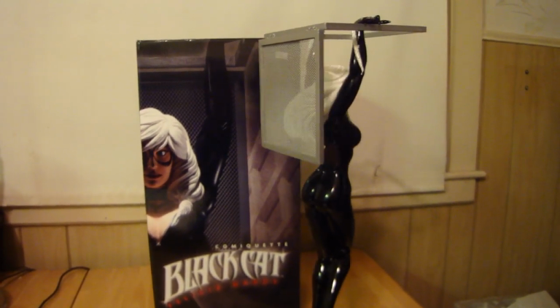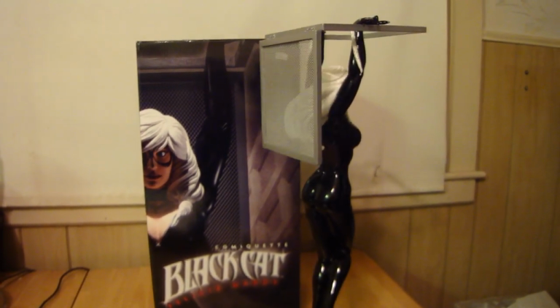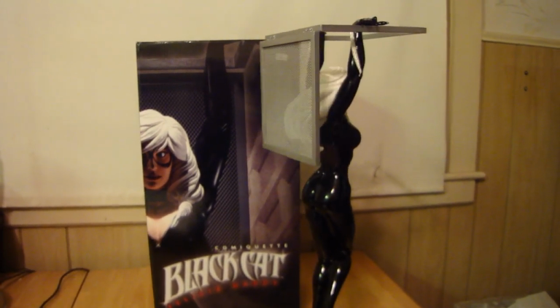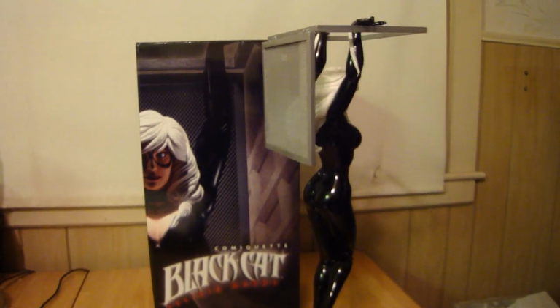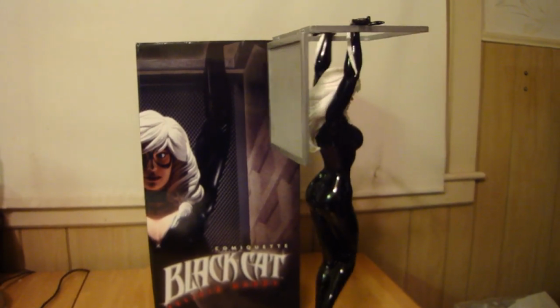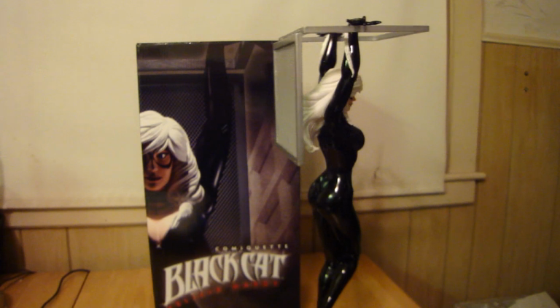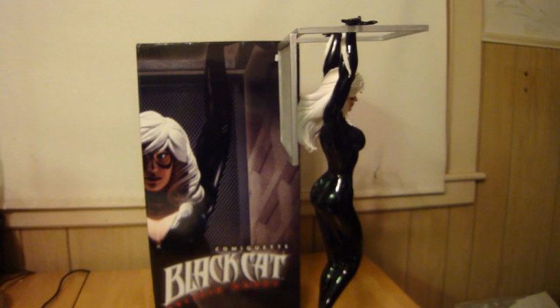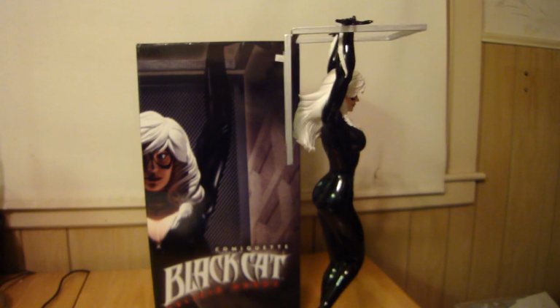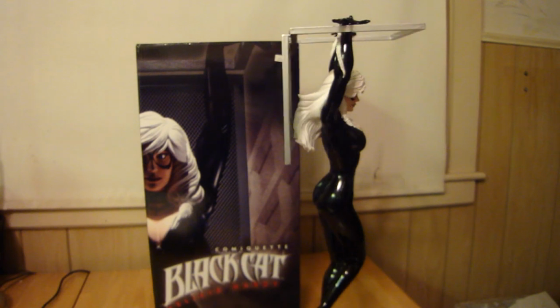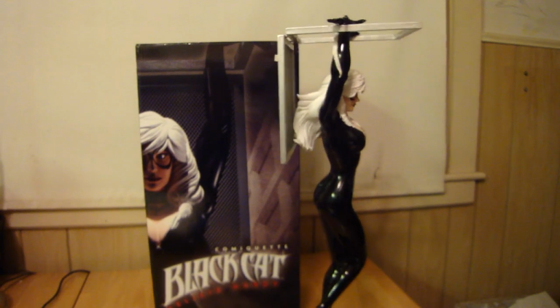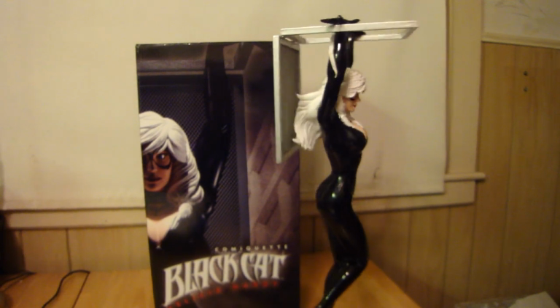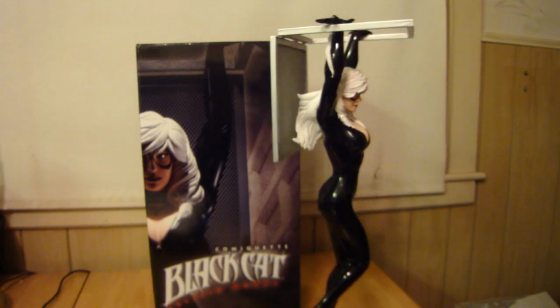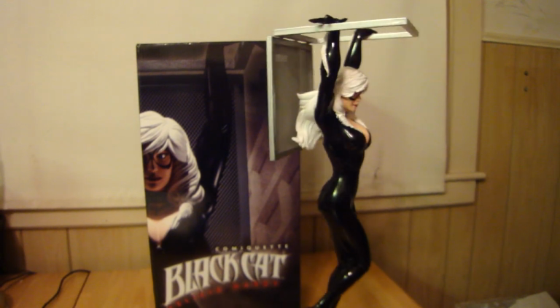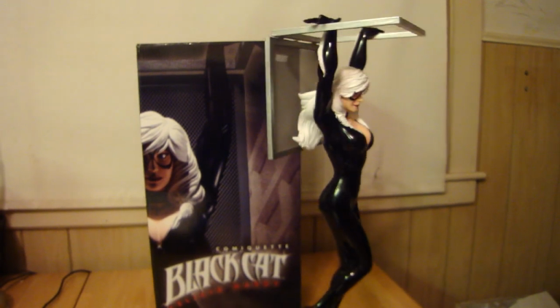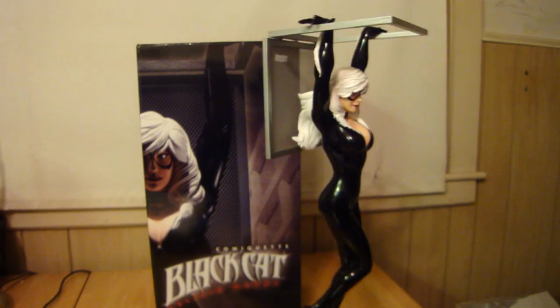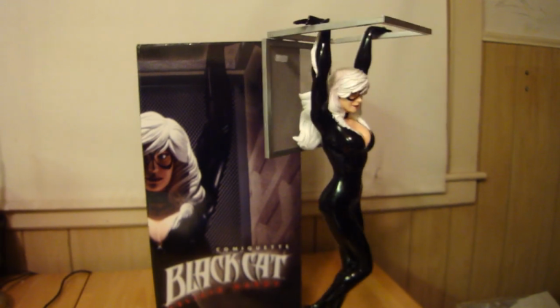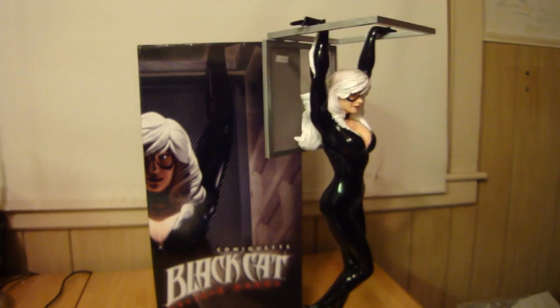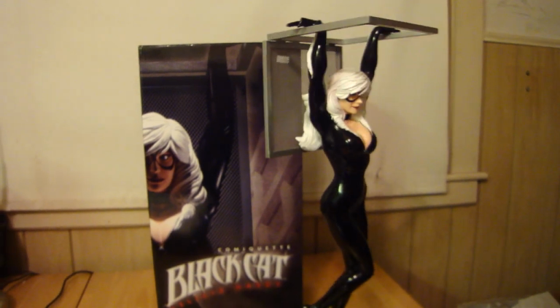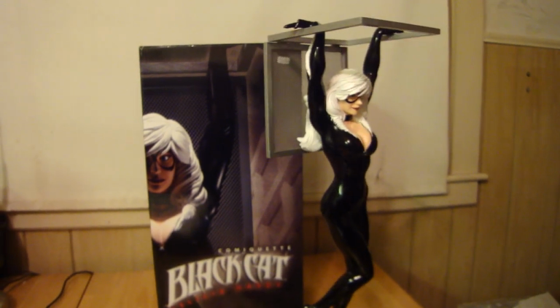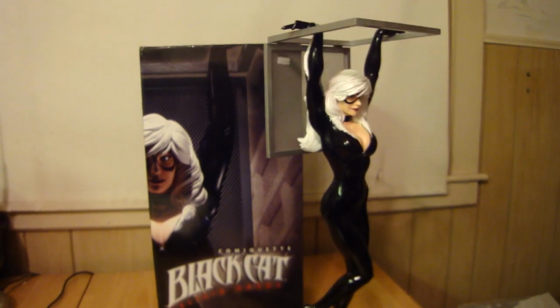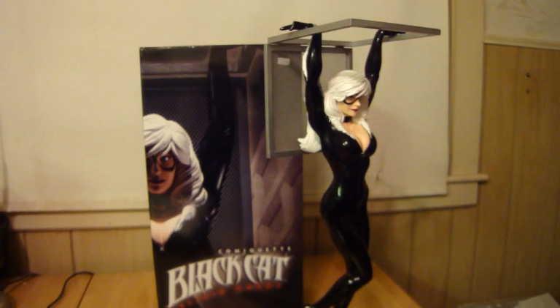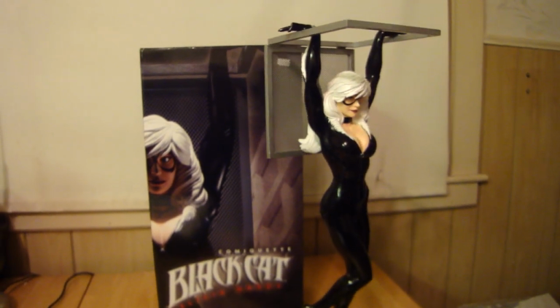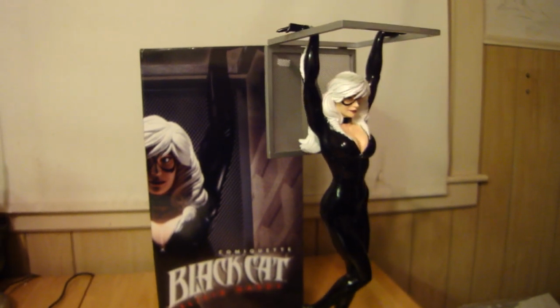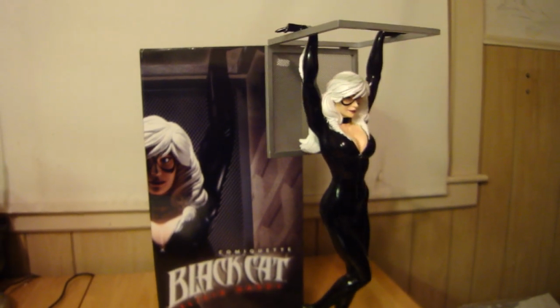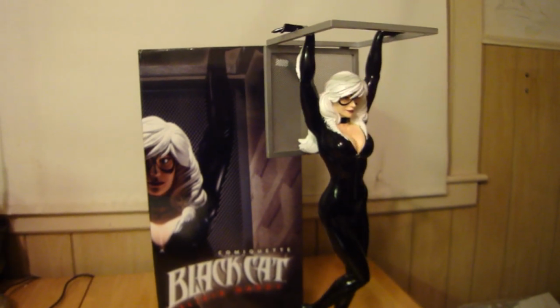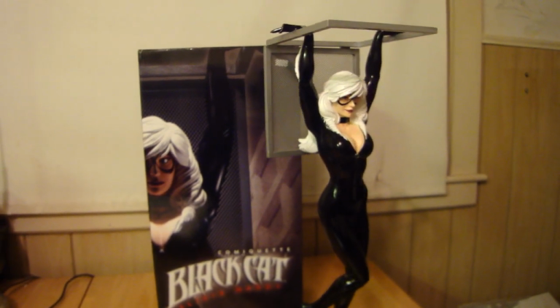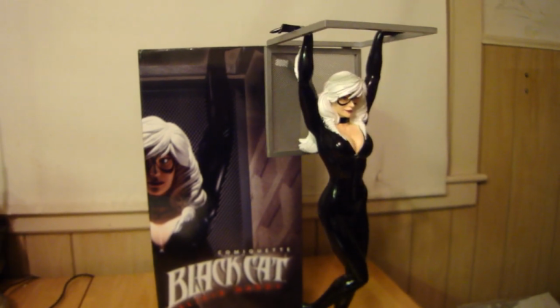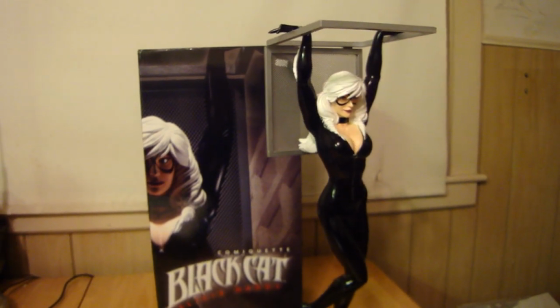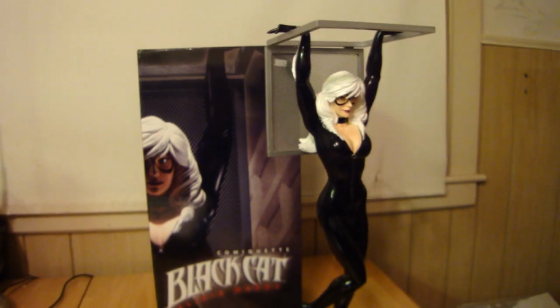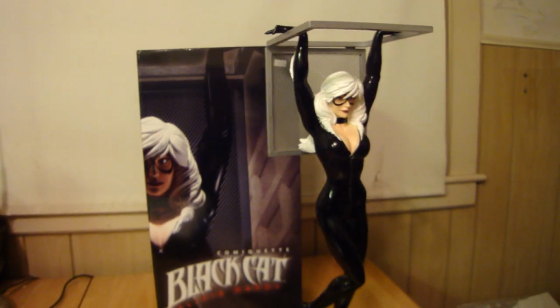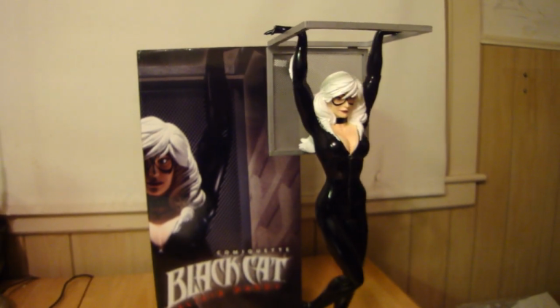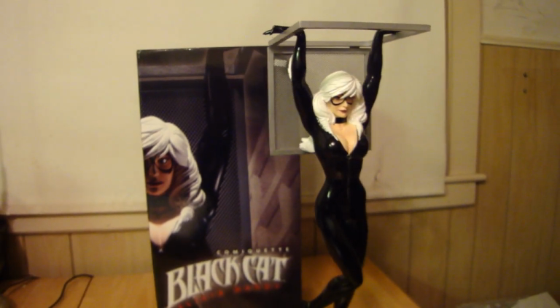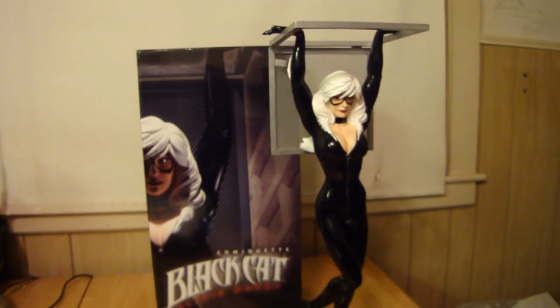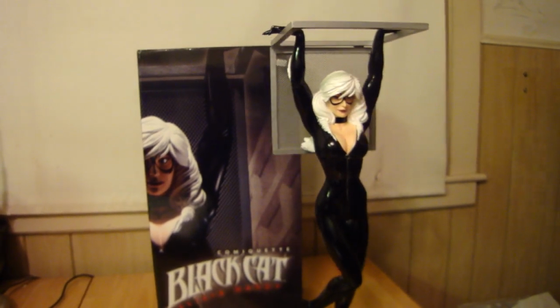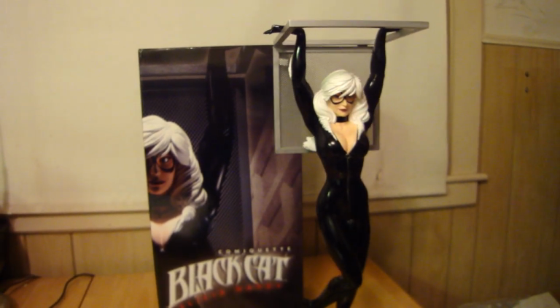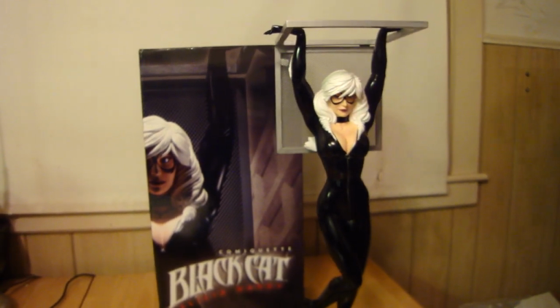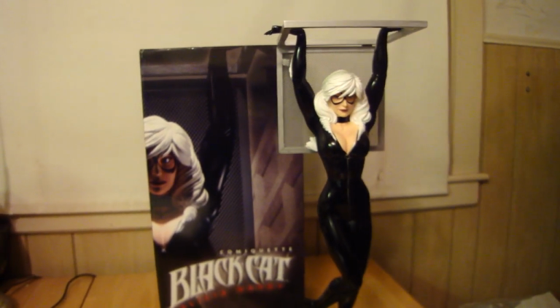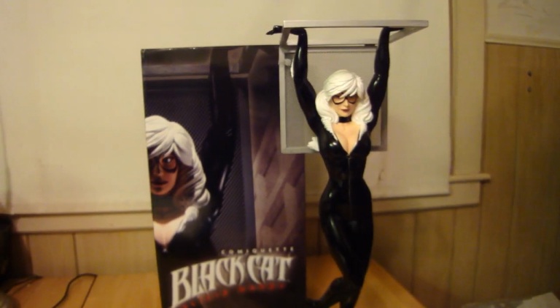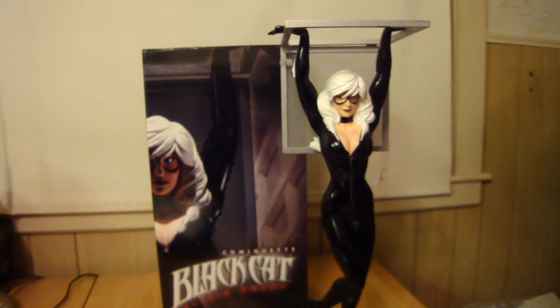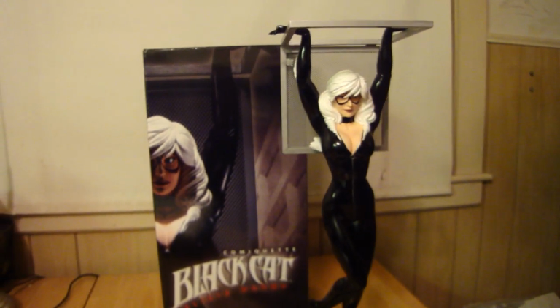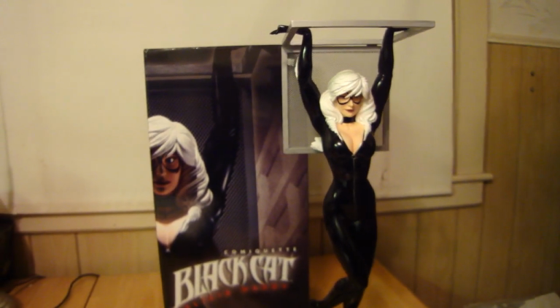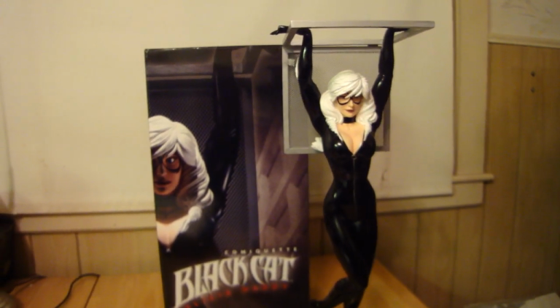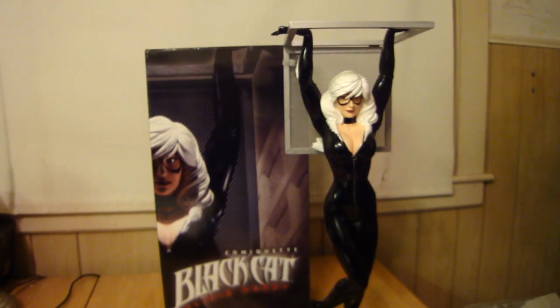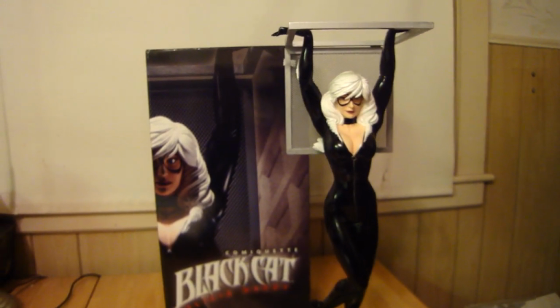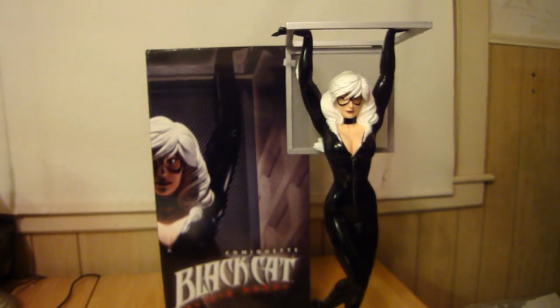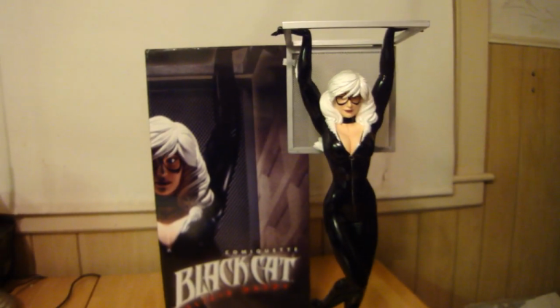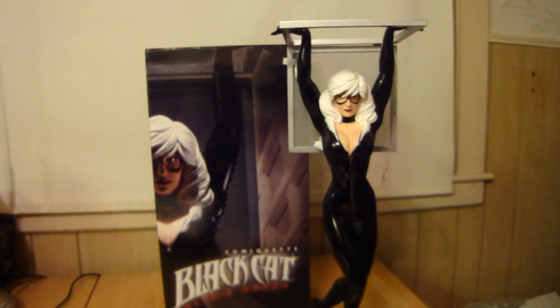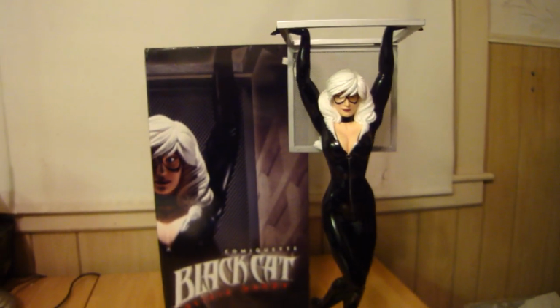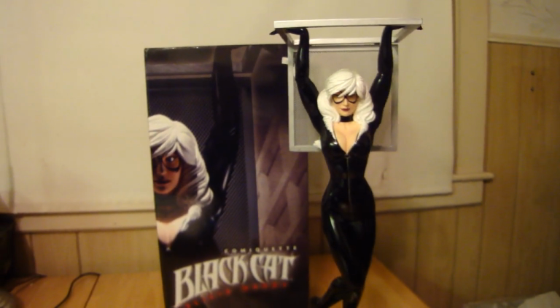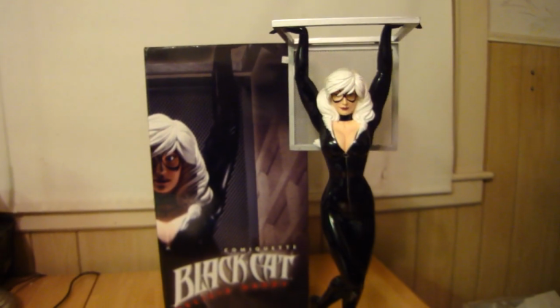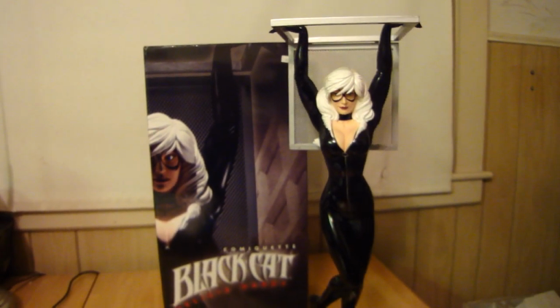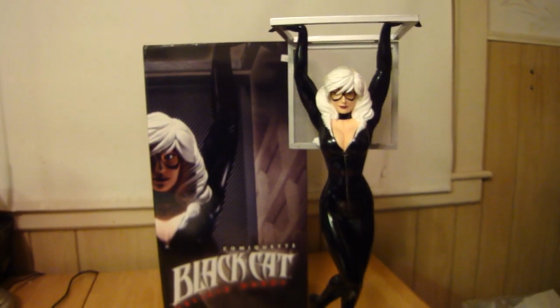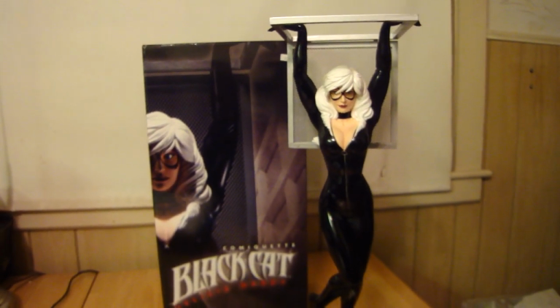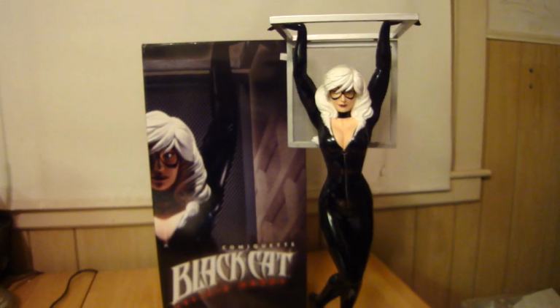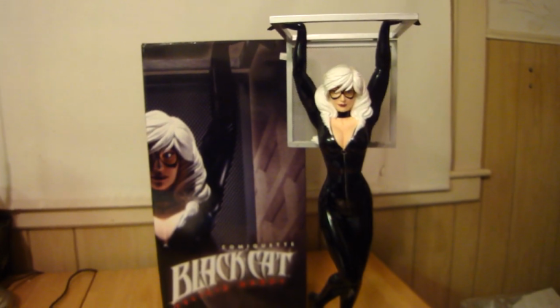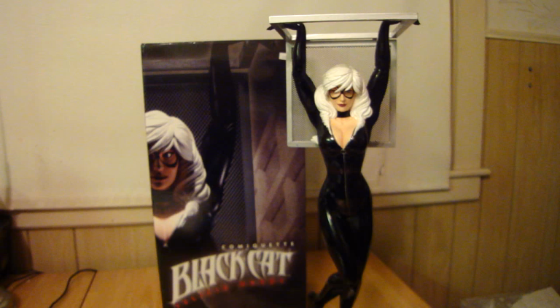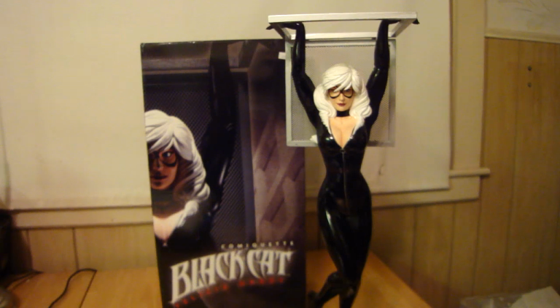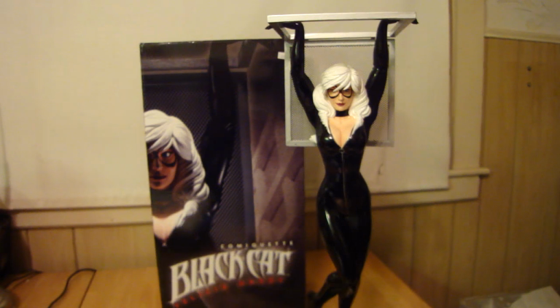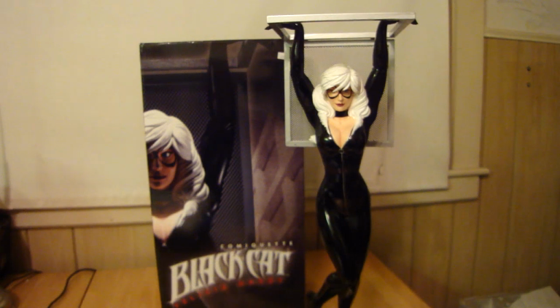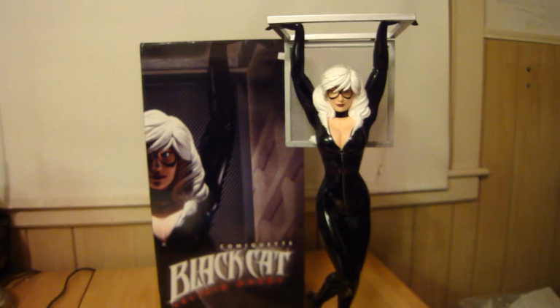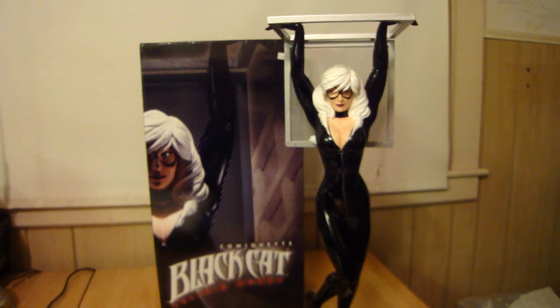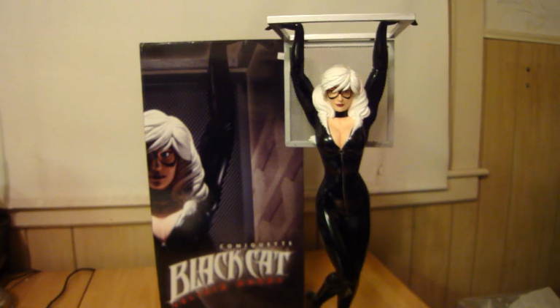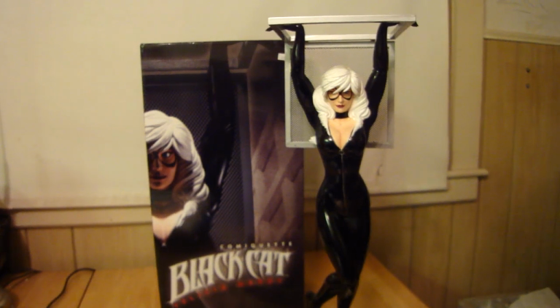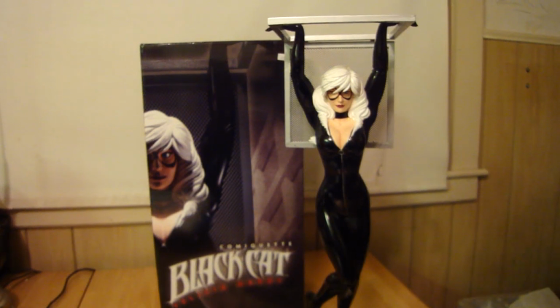Statue Hunter 75 here with the Adam Hughes Black Cat comiquette.